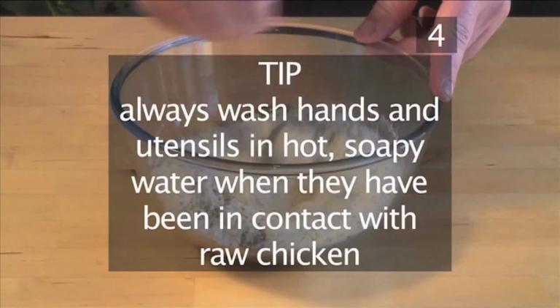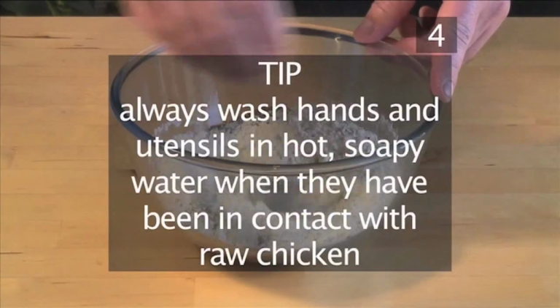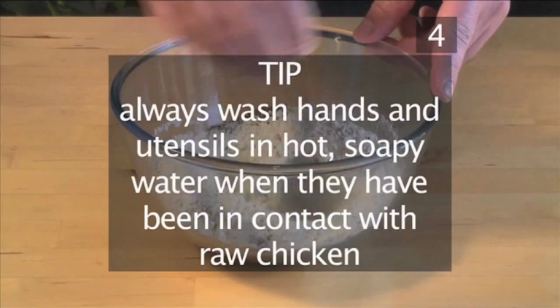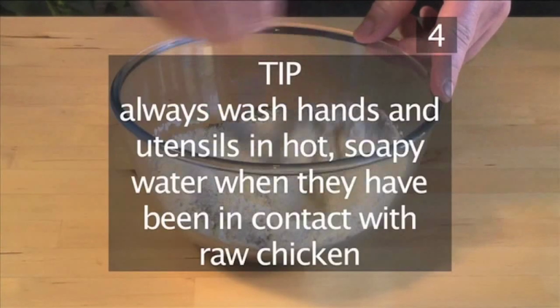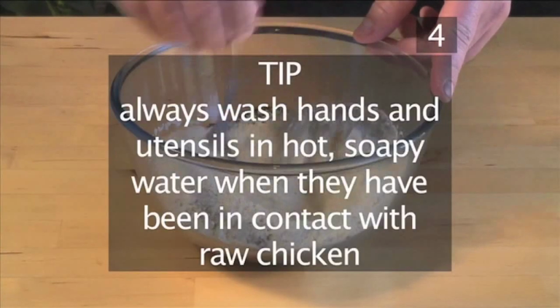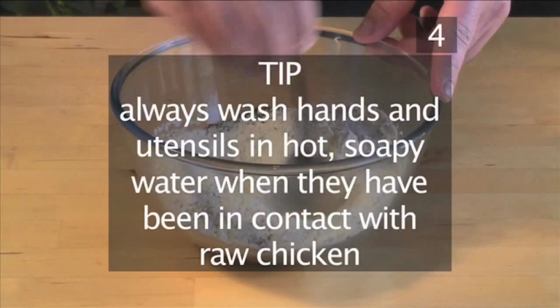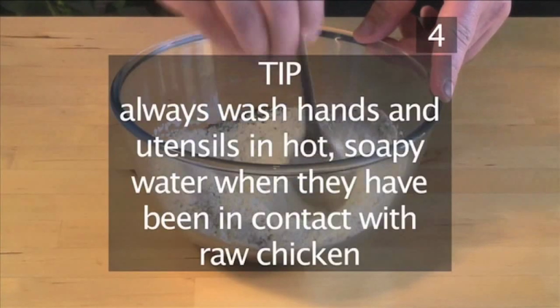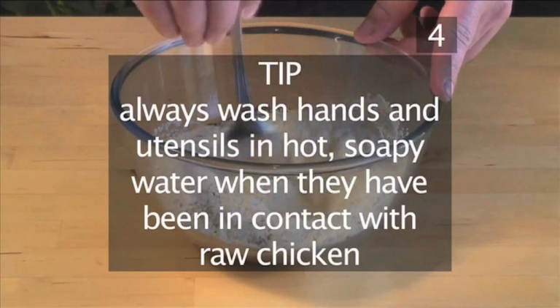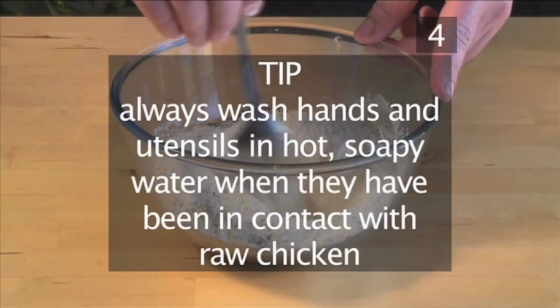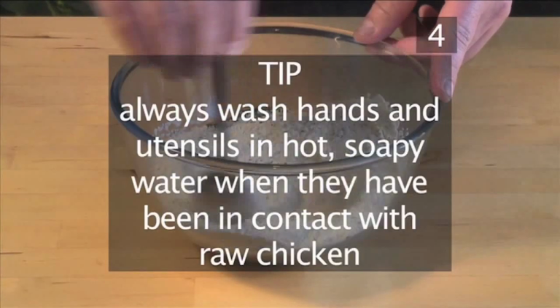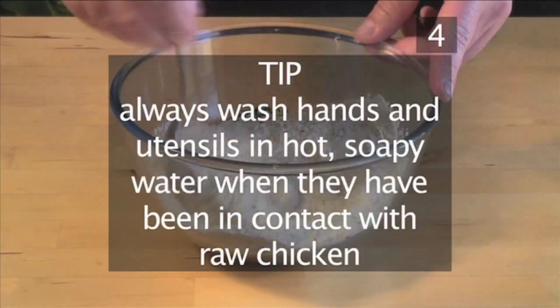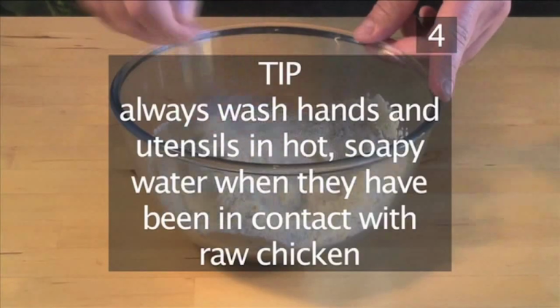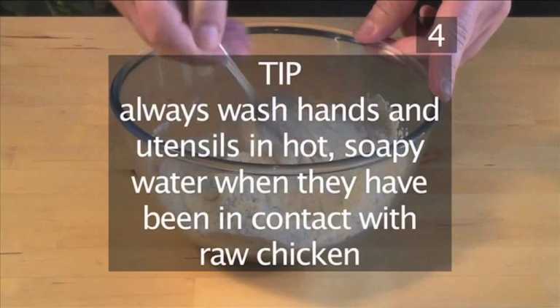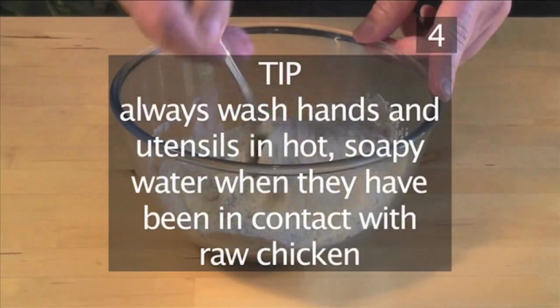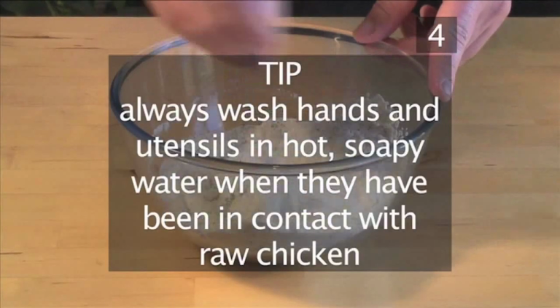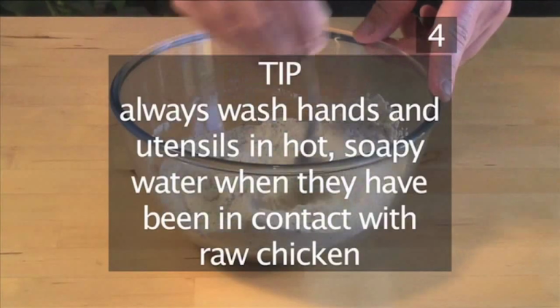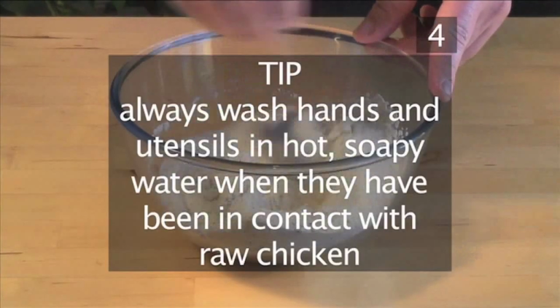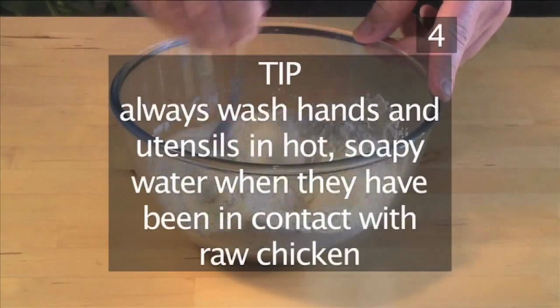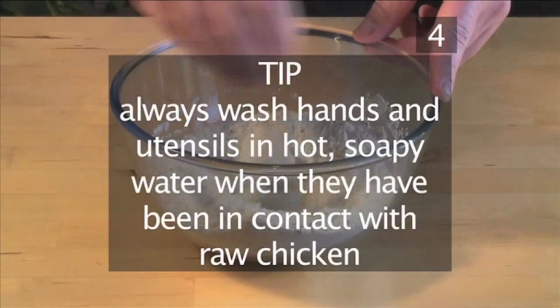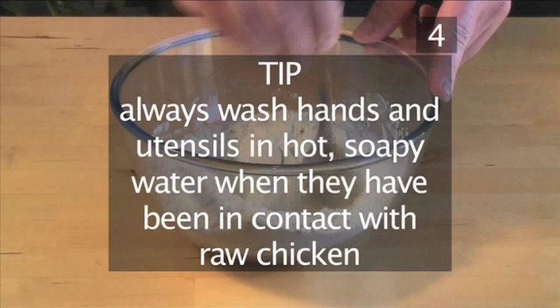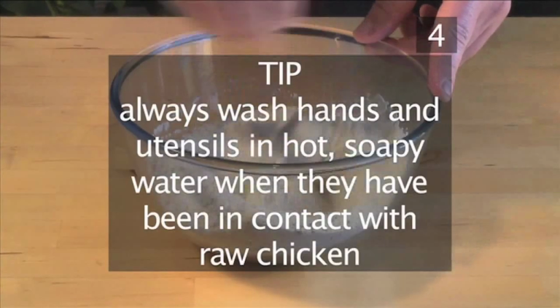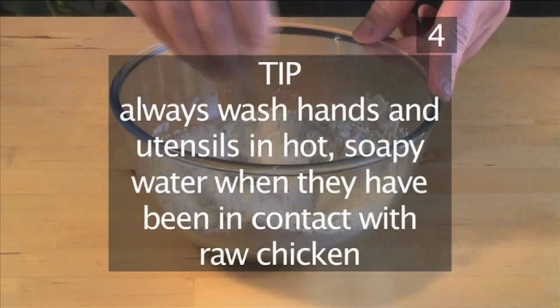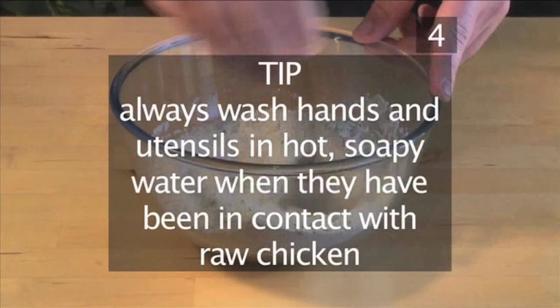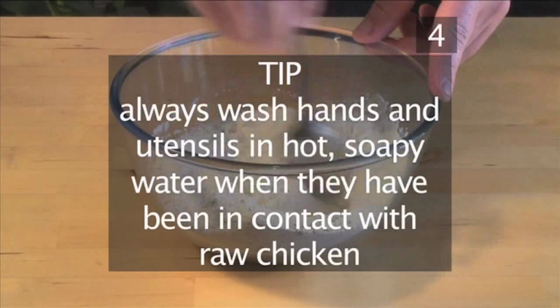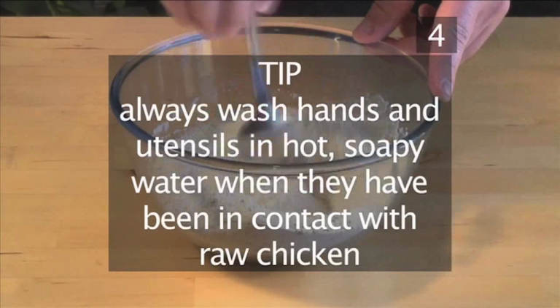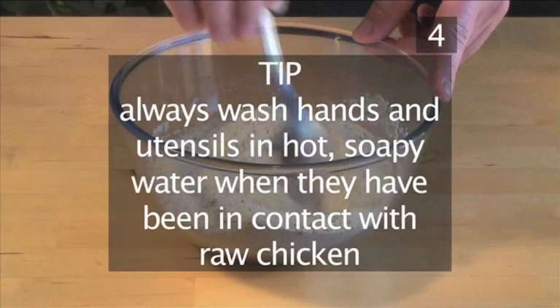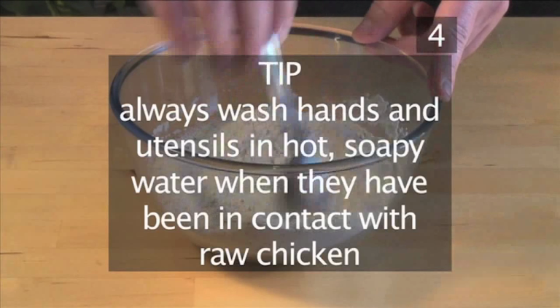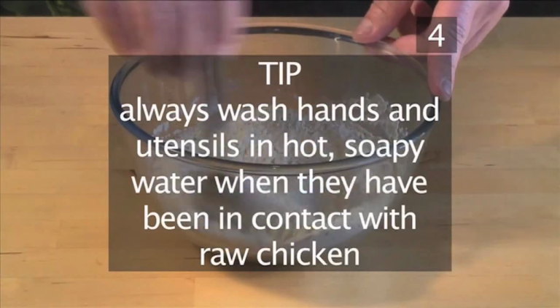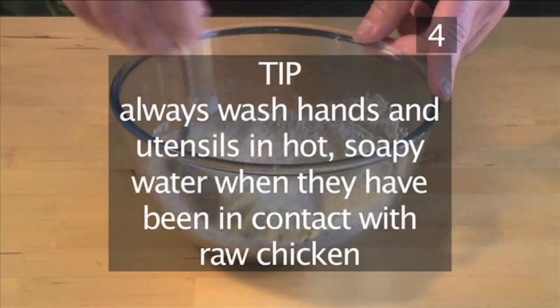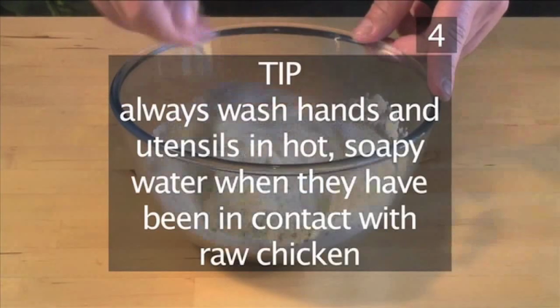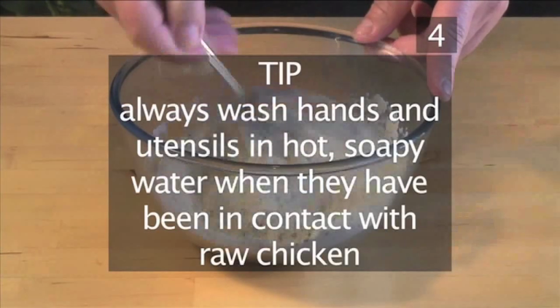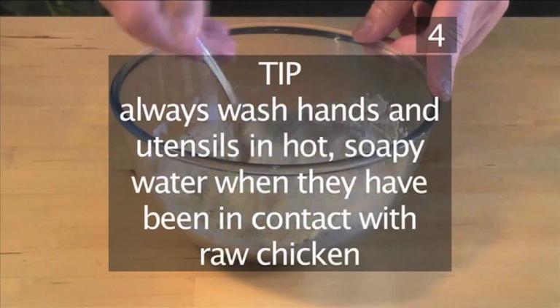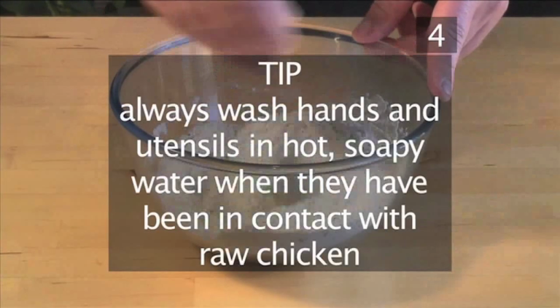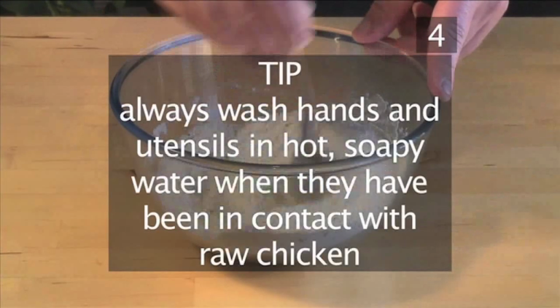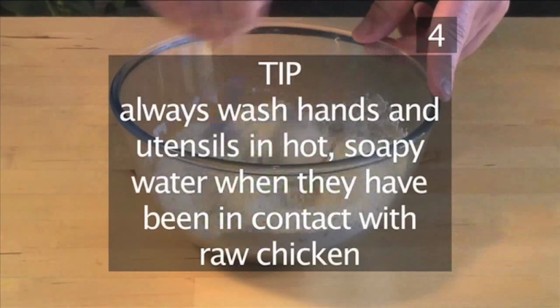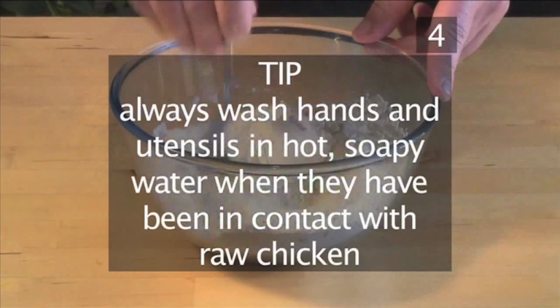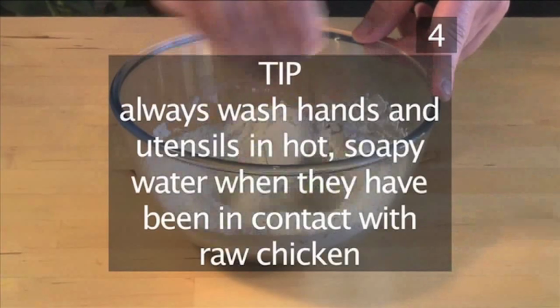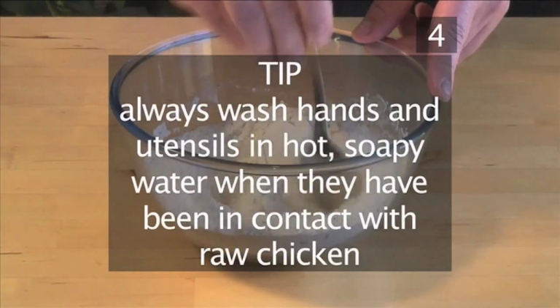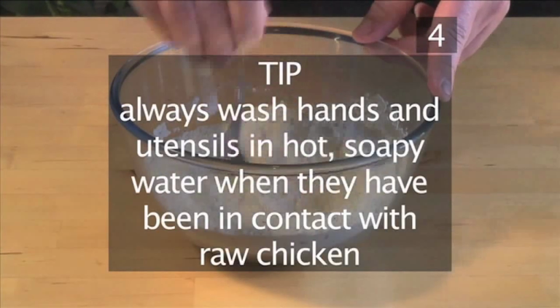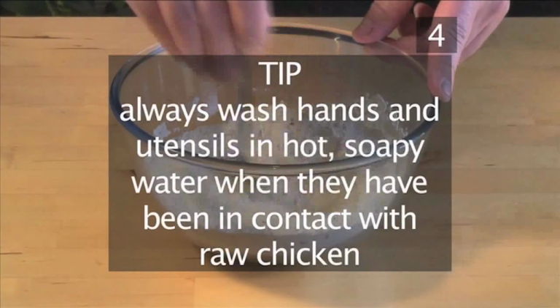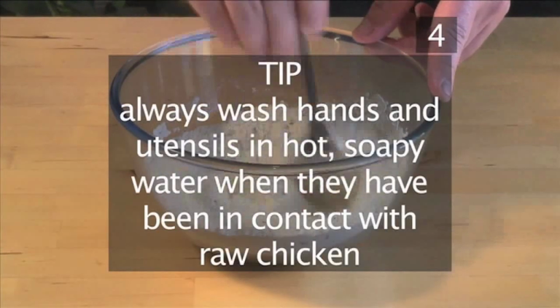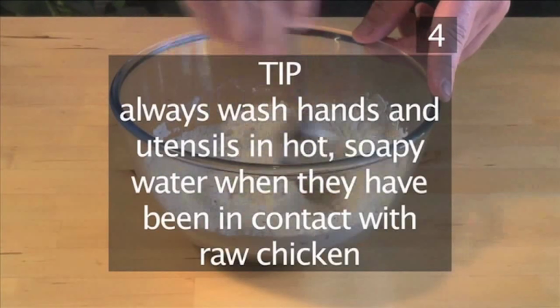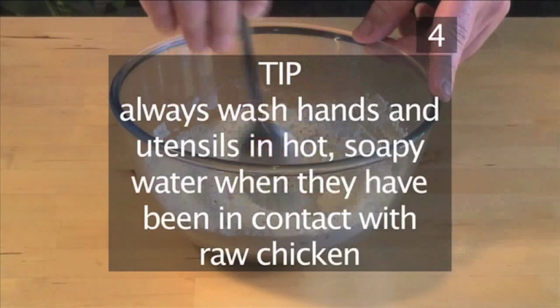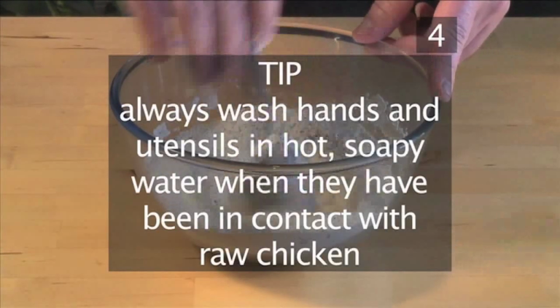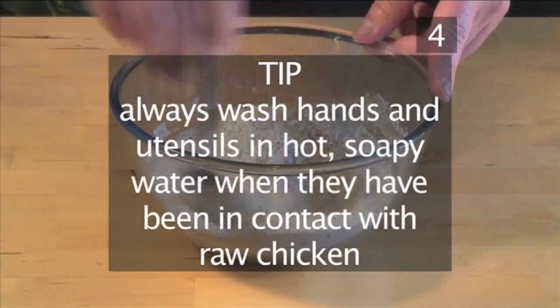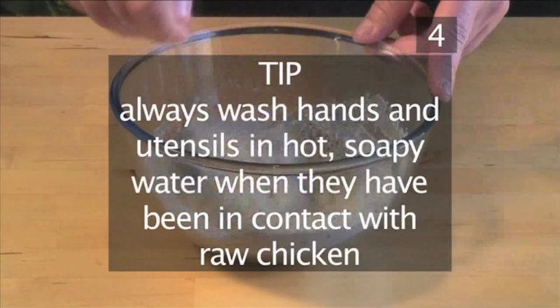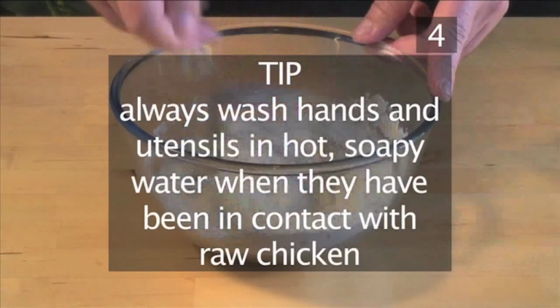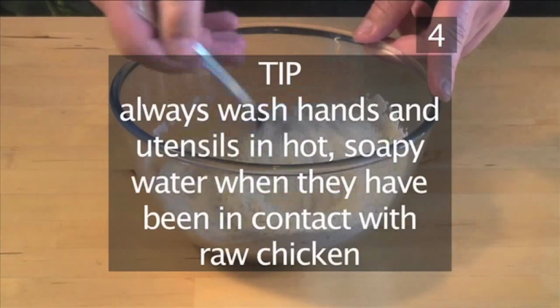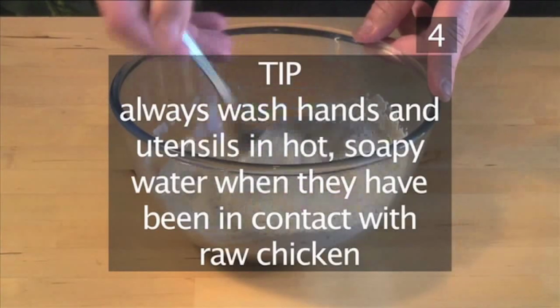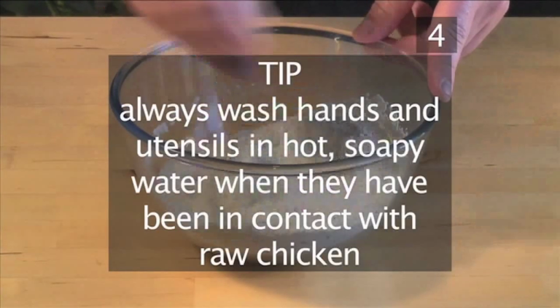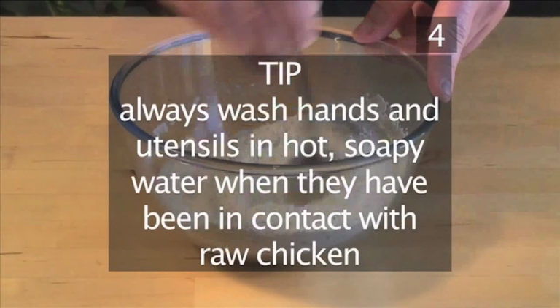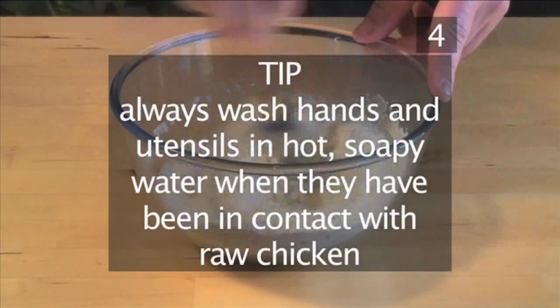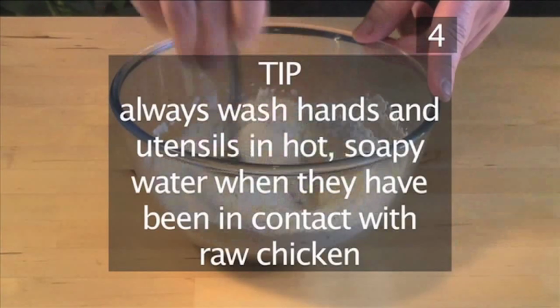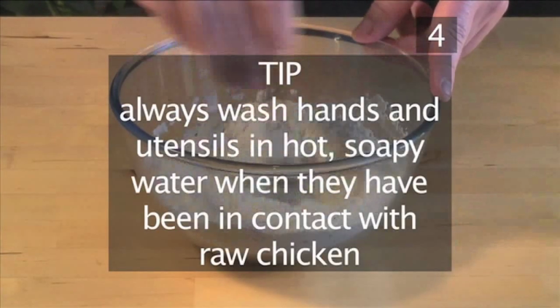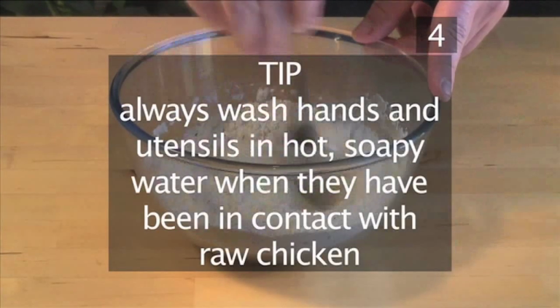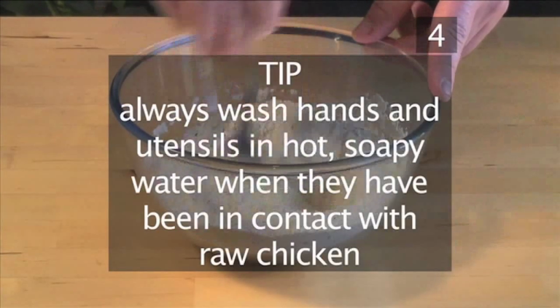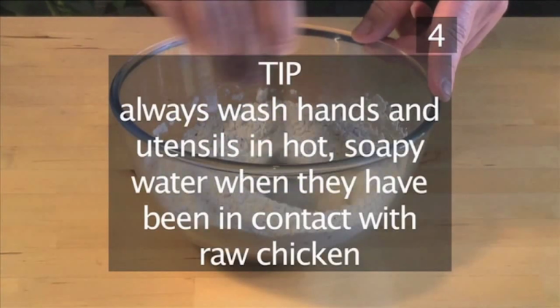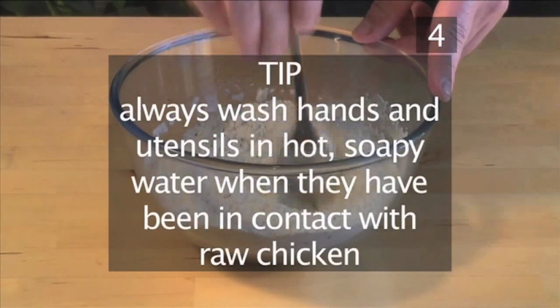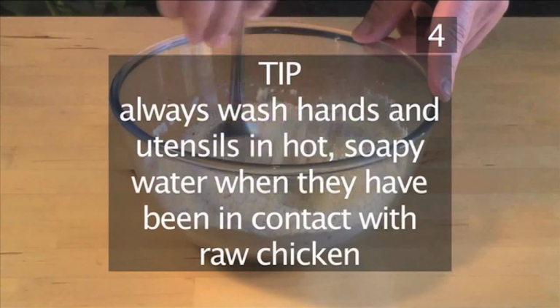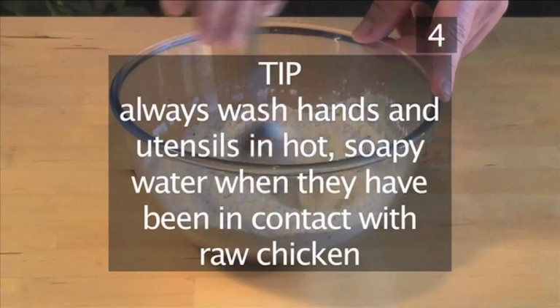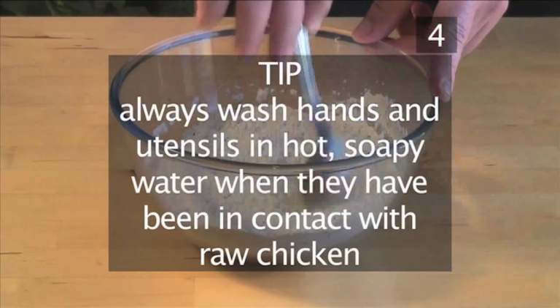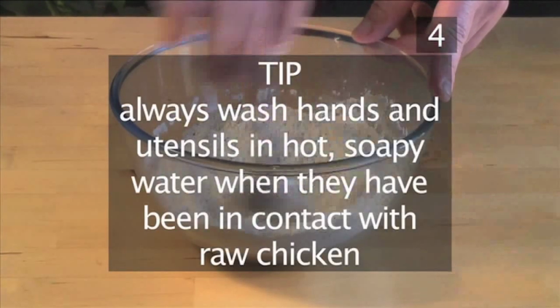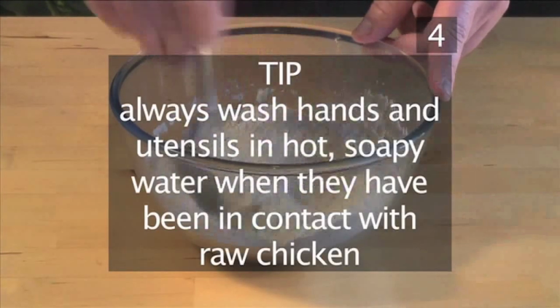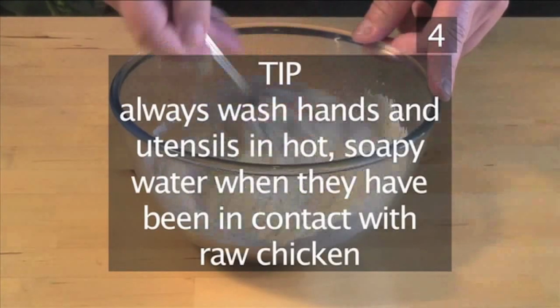Tip: Always wash hands and utensils in hot soapy water when they have been in contact with raw chicken.